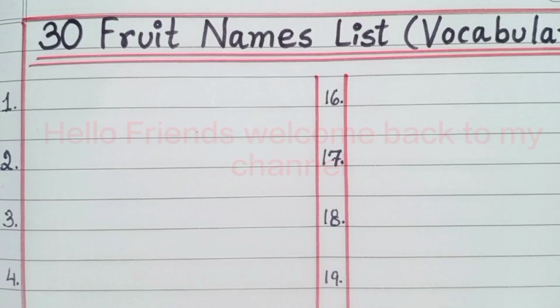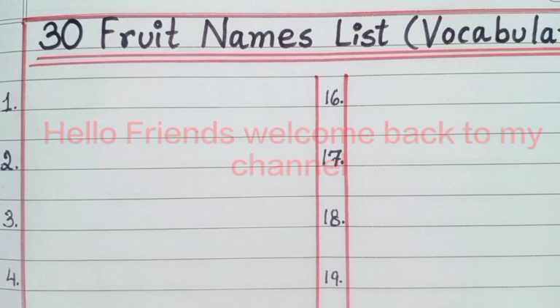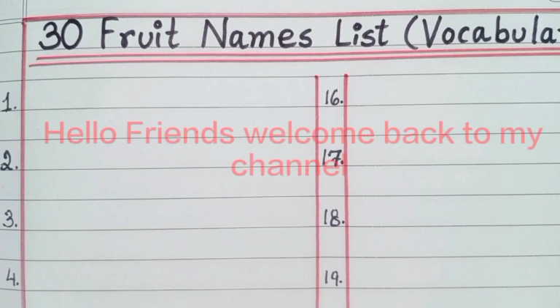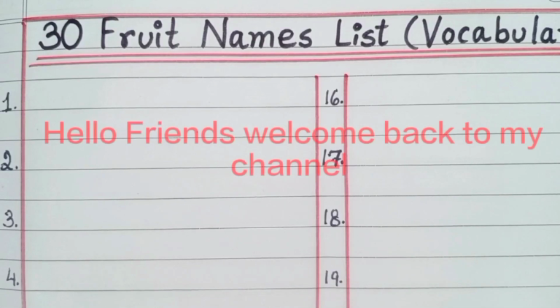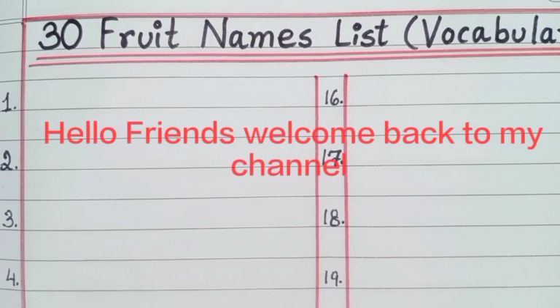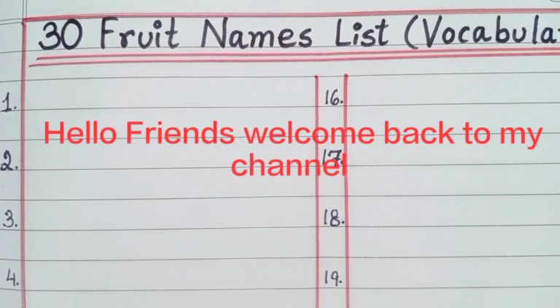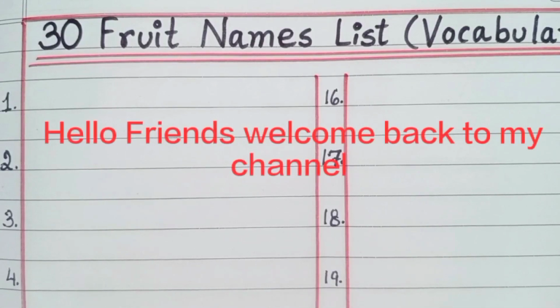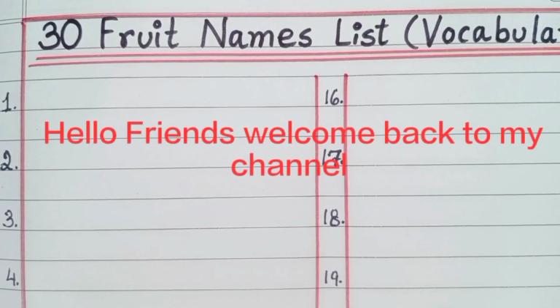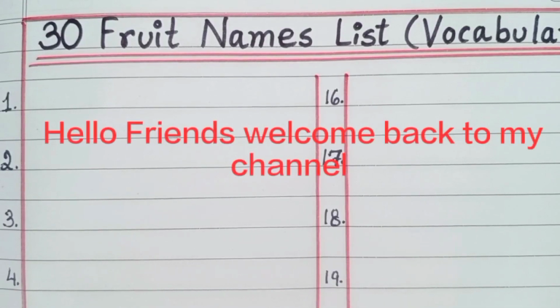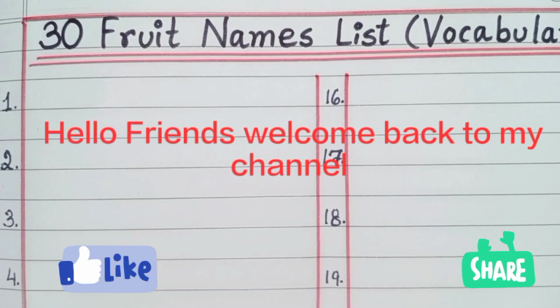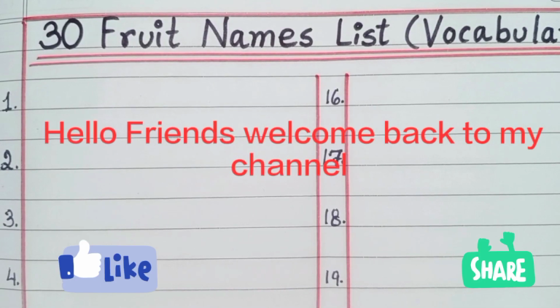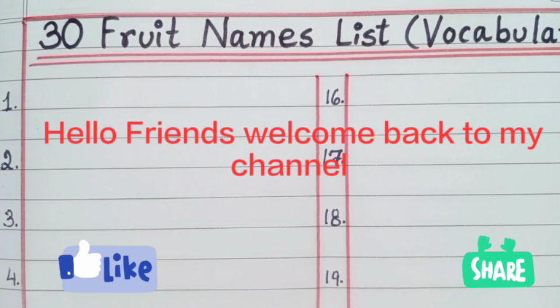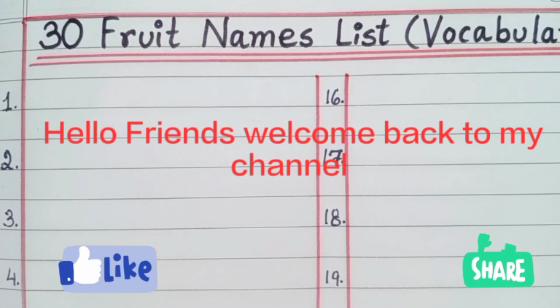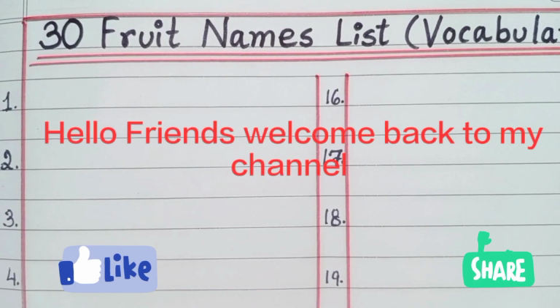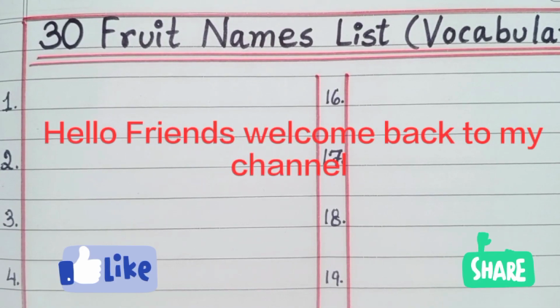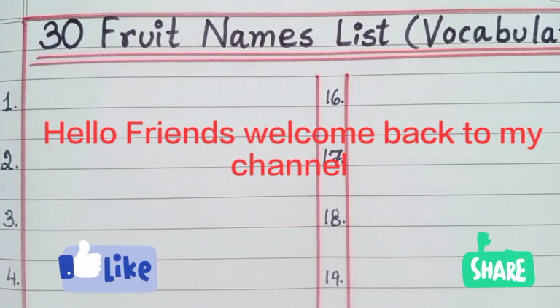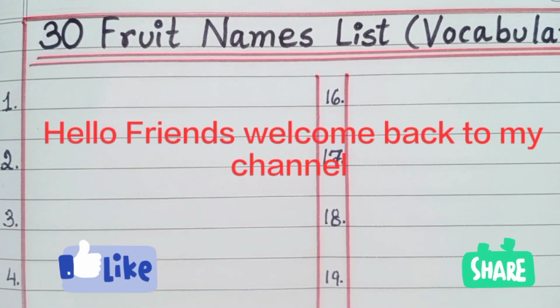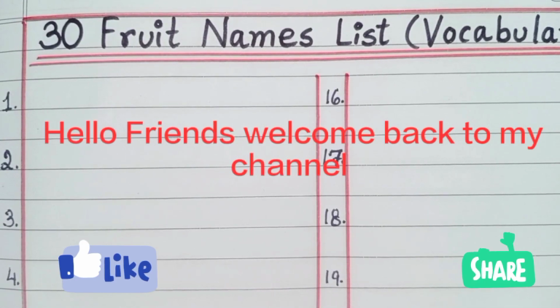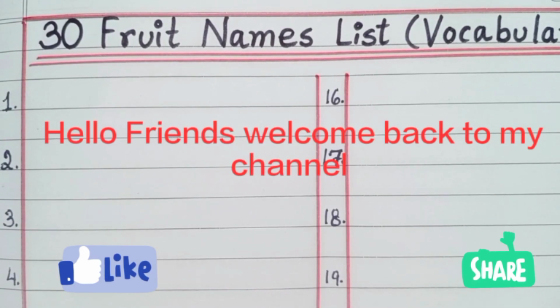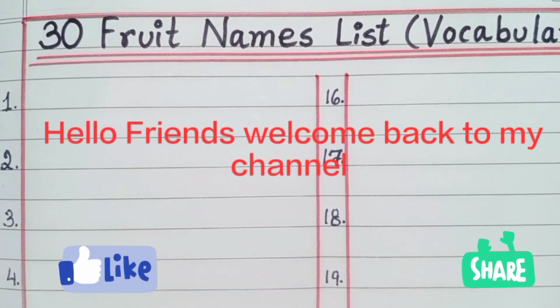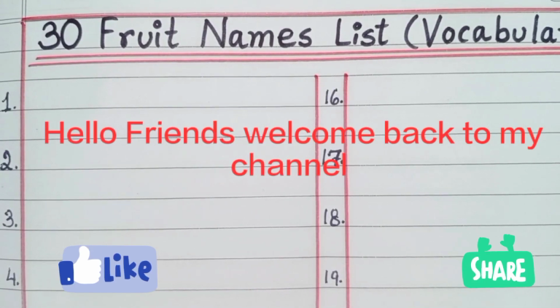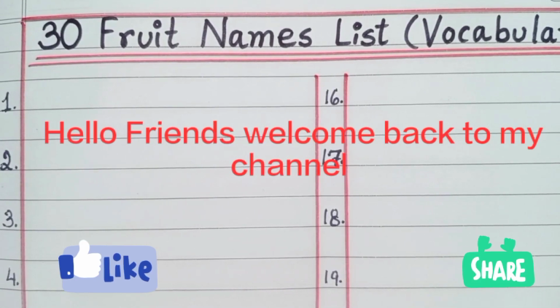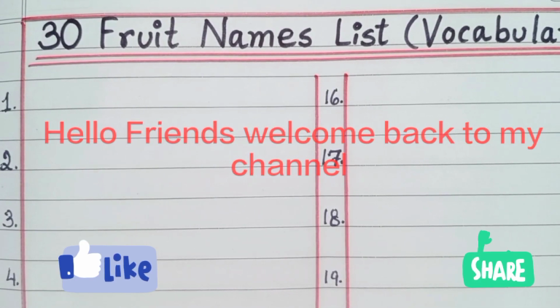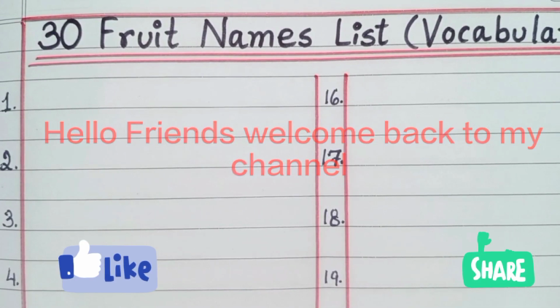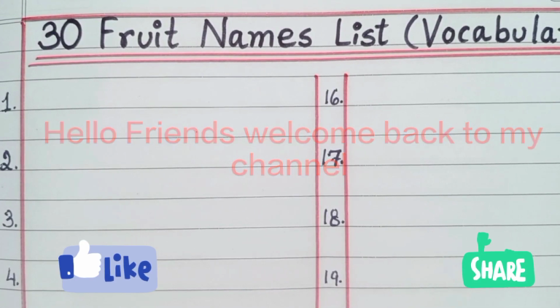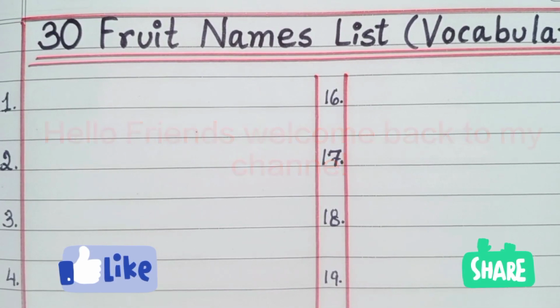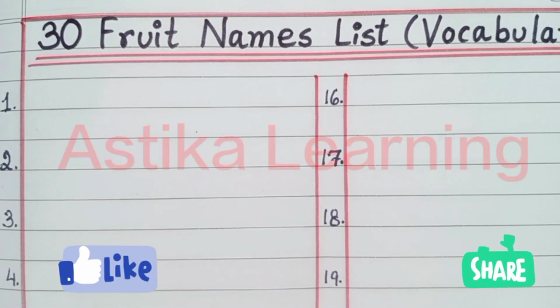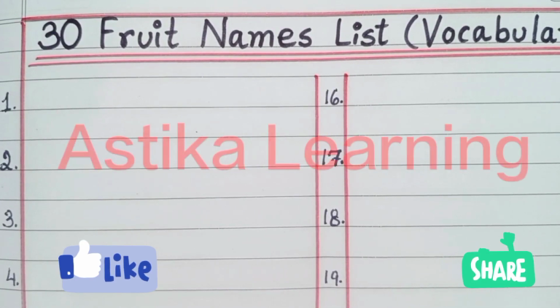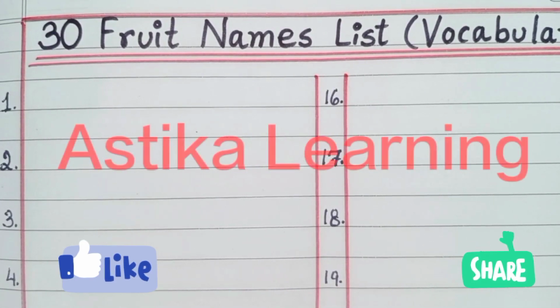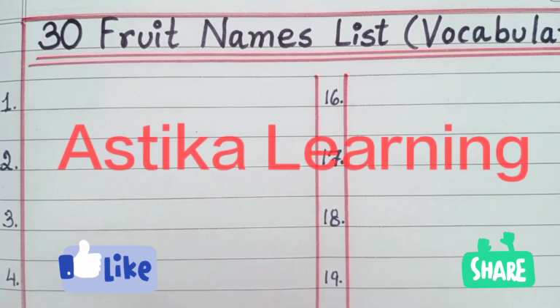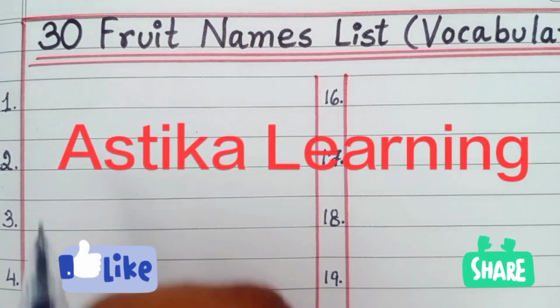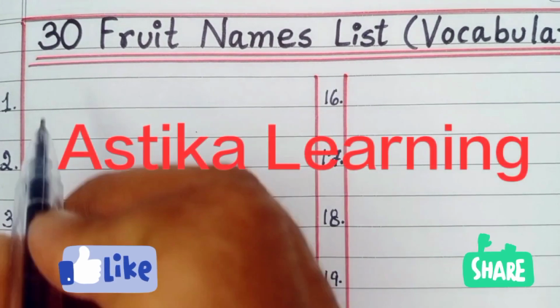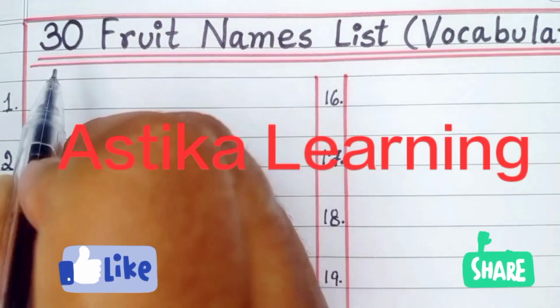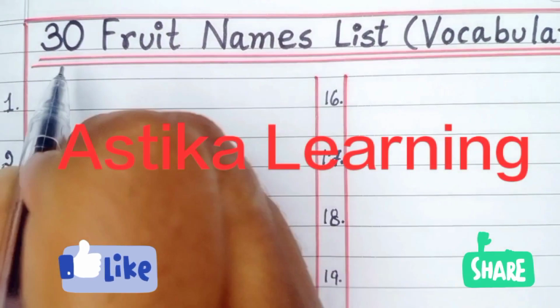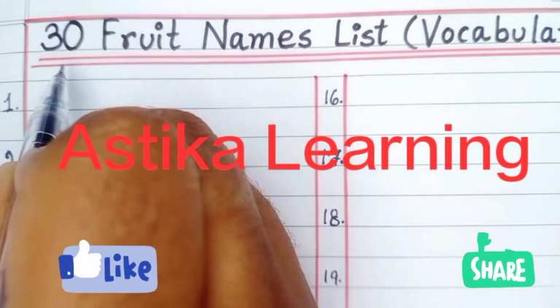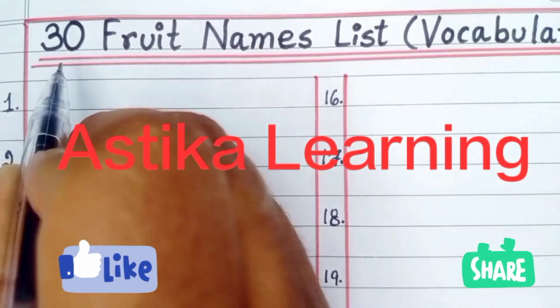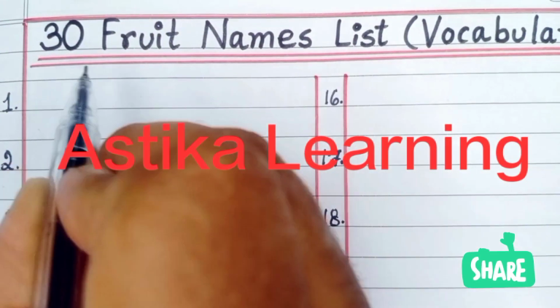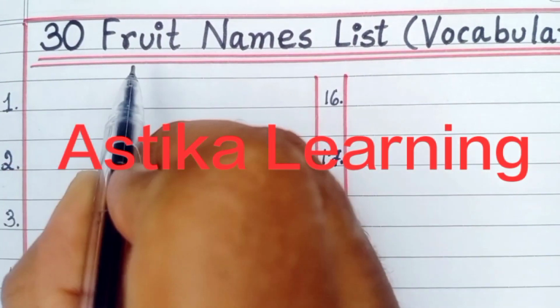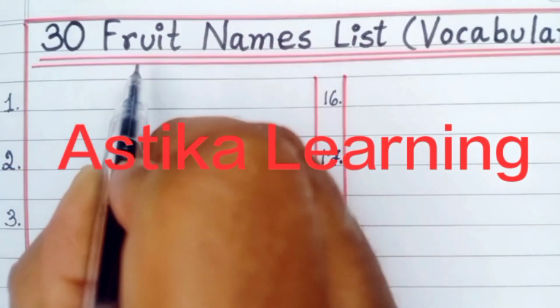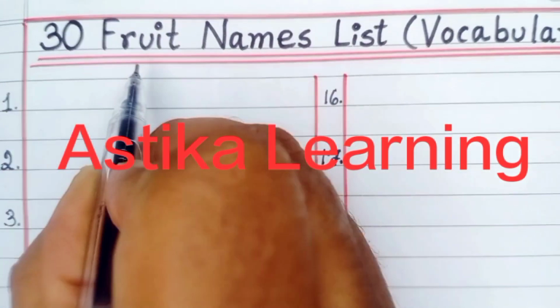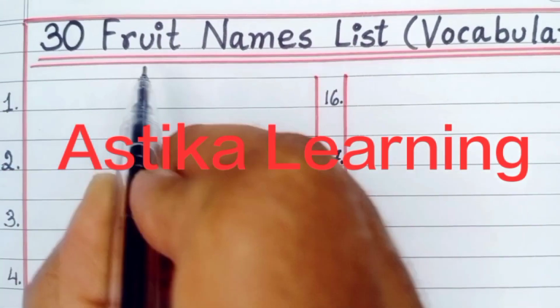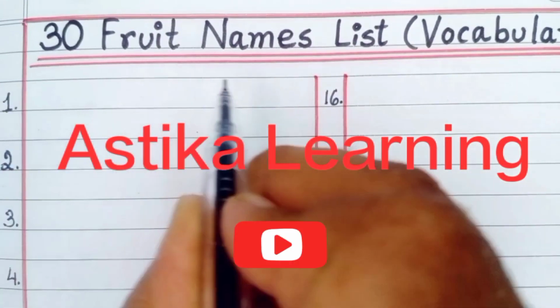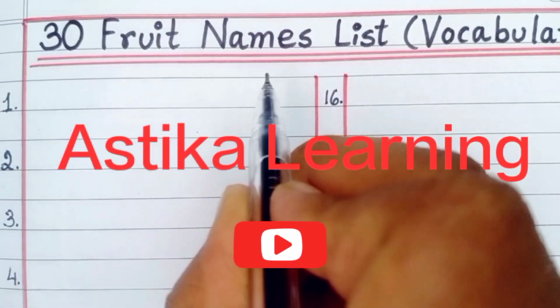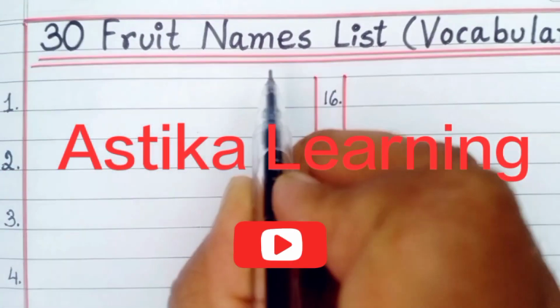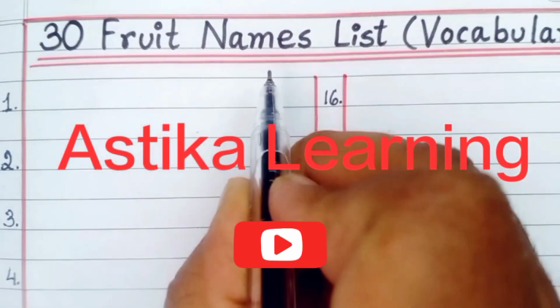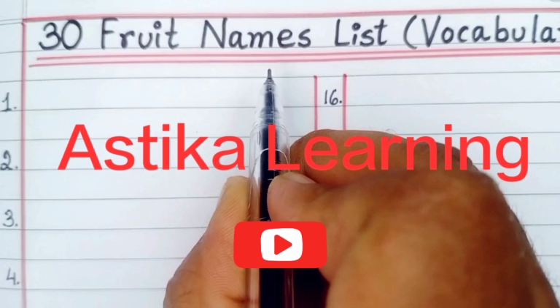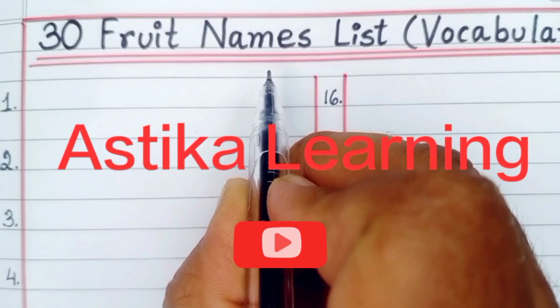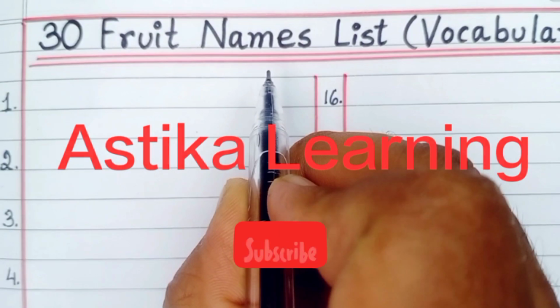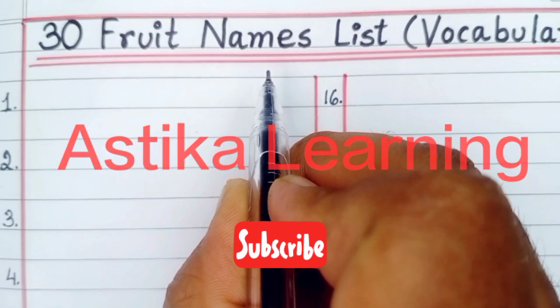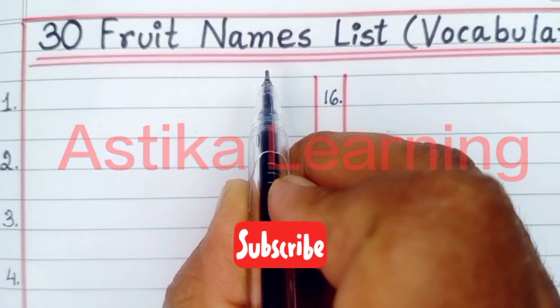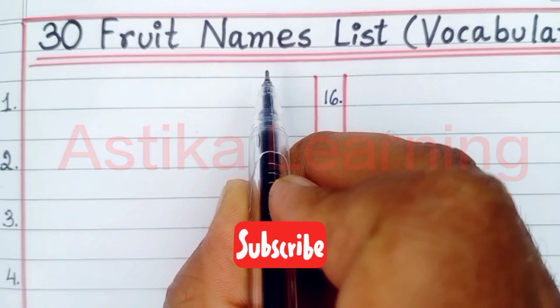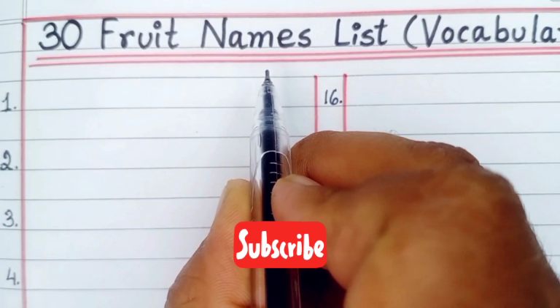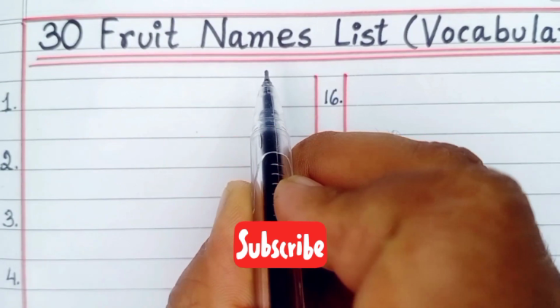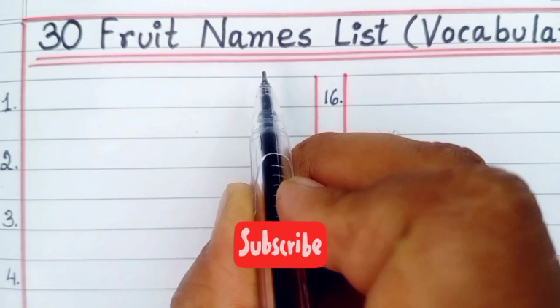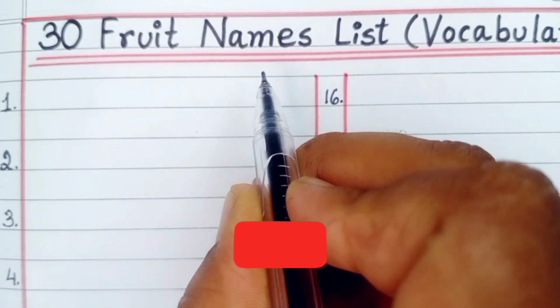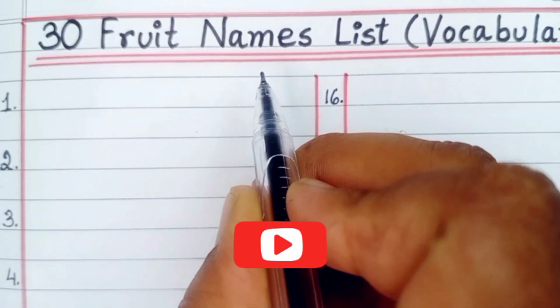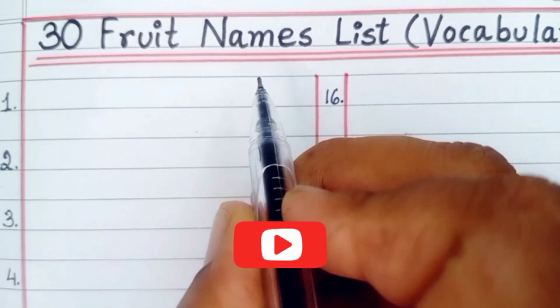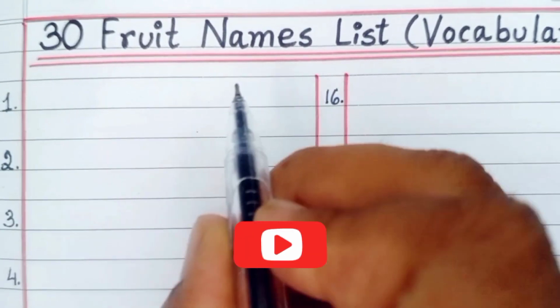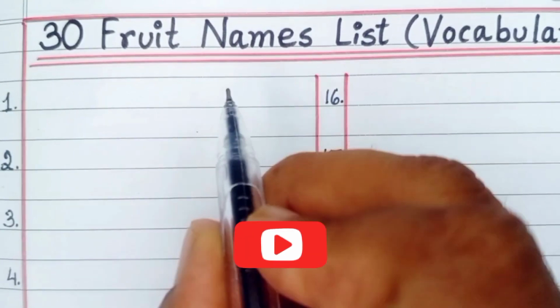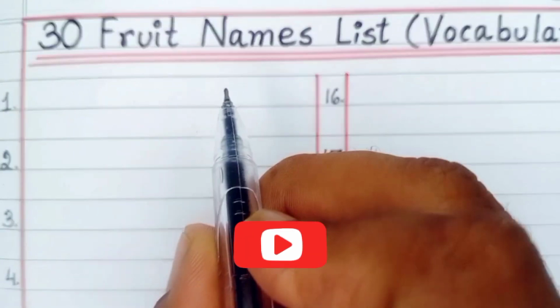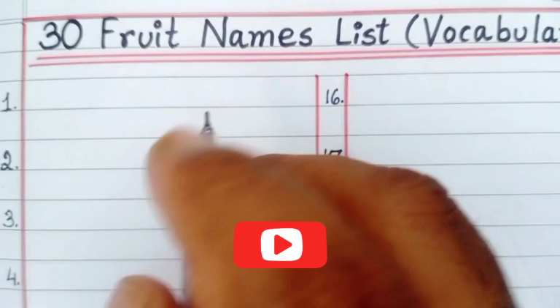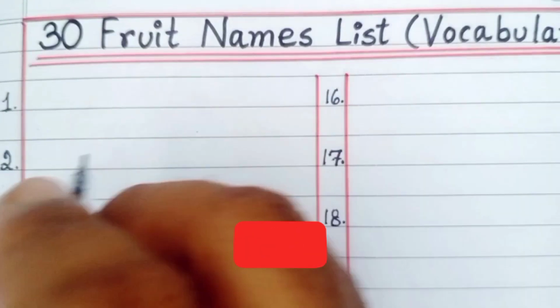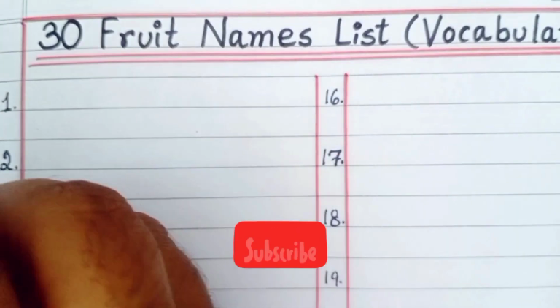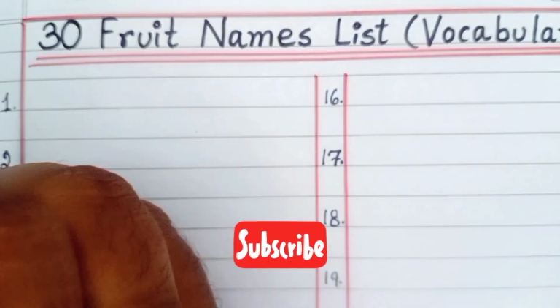Welcome back to my channel Astika Learning. Today in this video we are going to learn 30 fruit names.